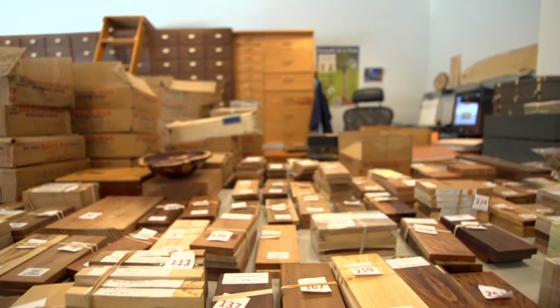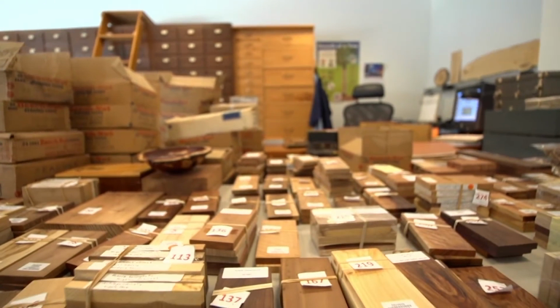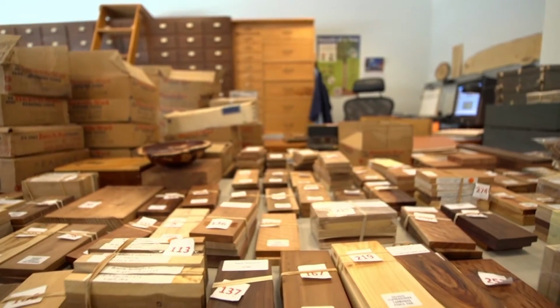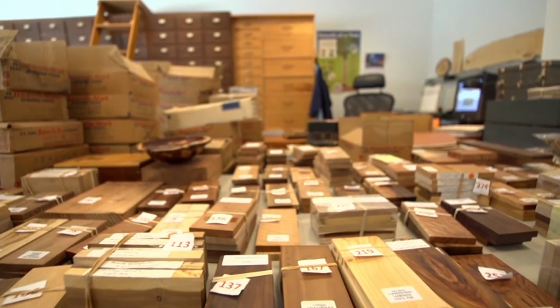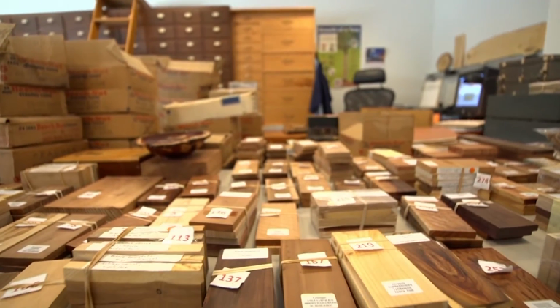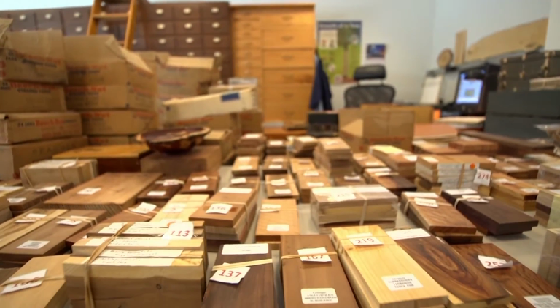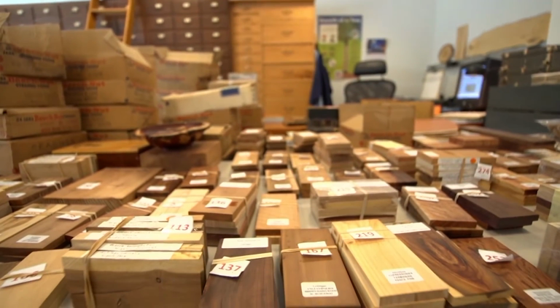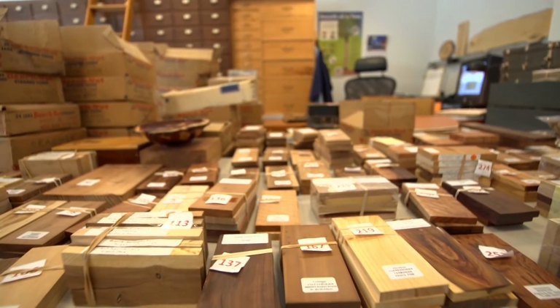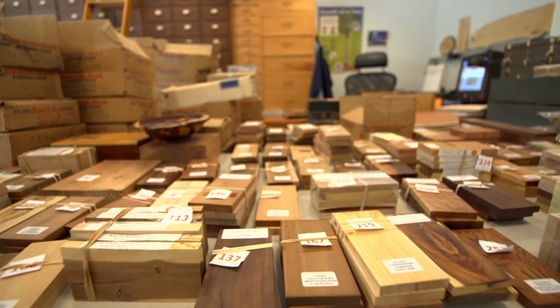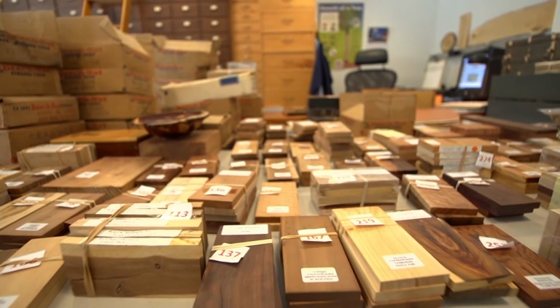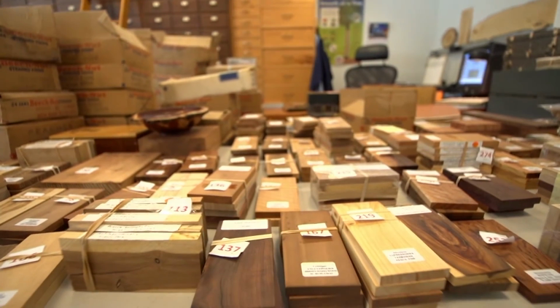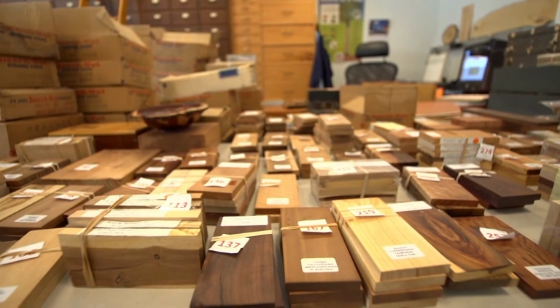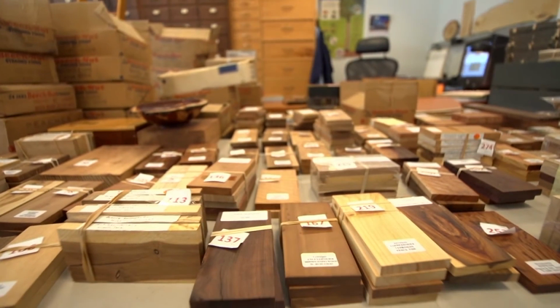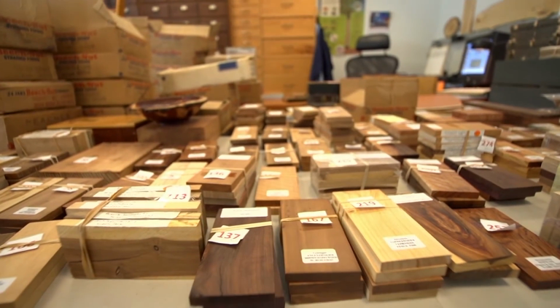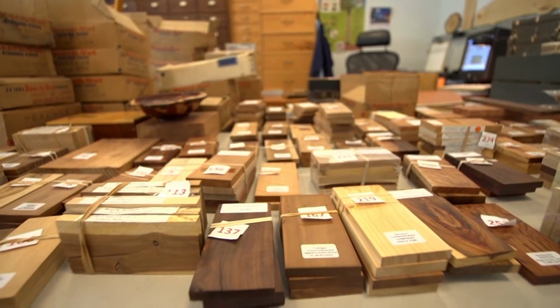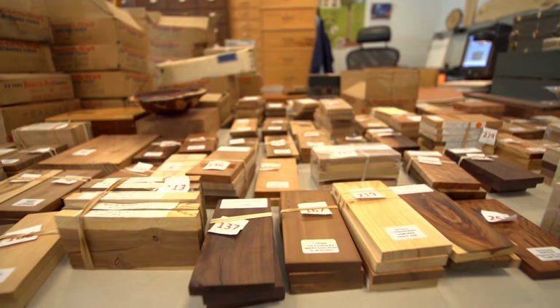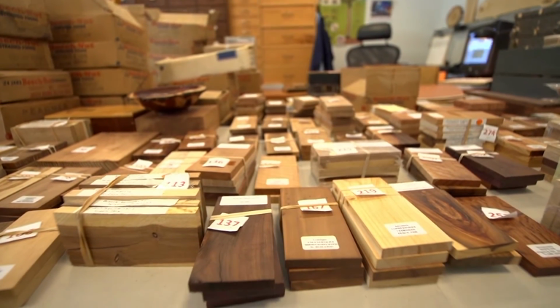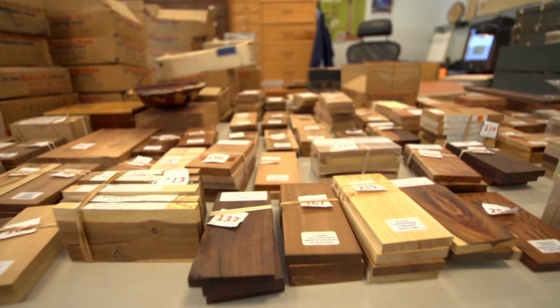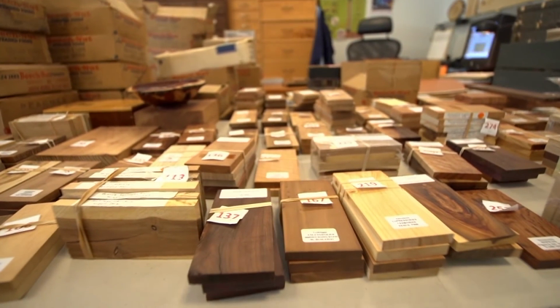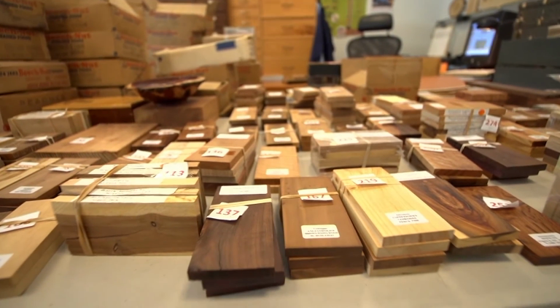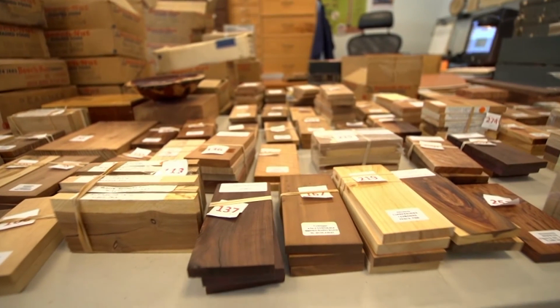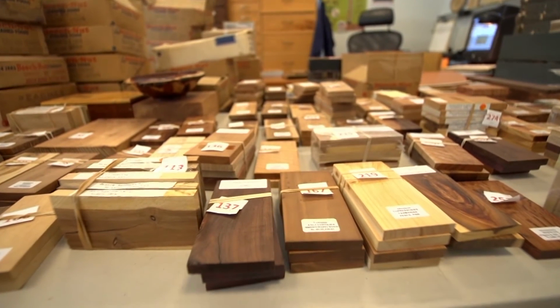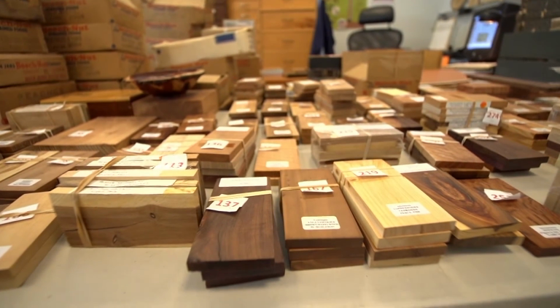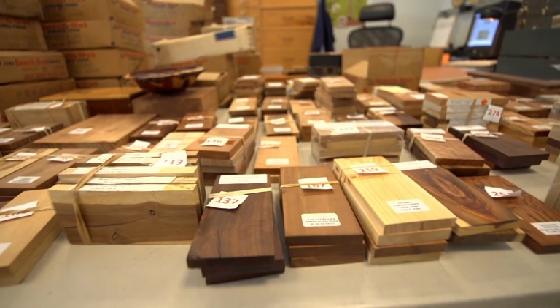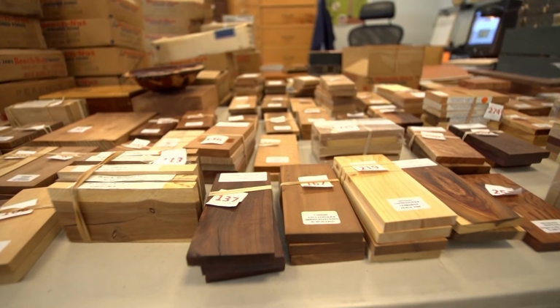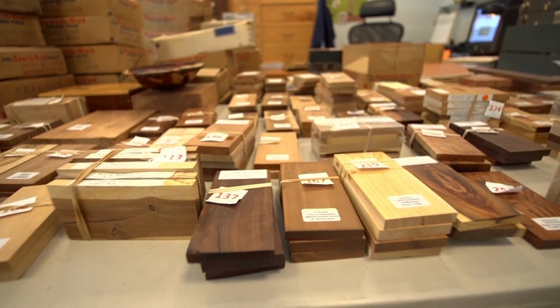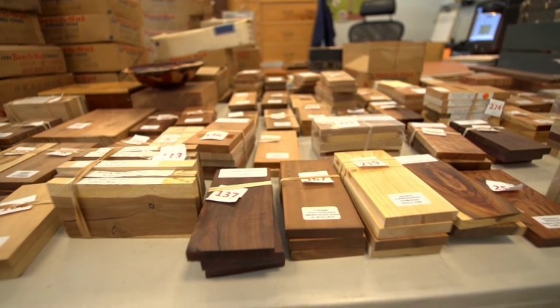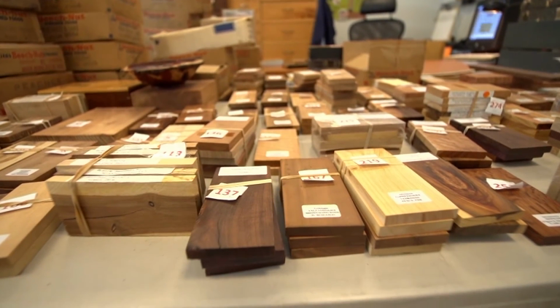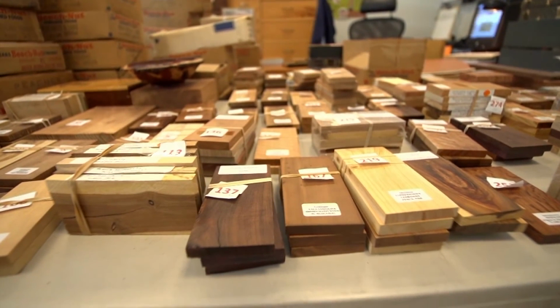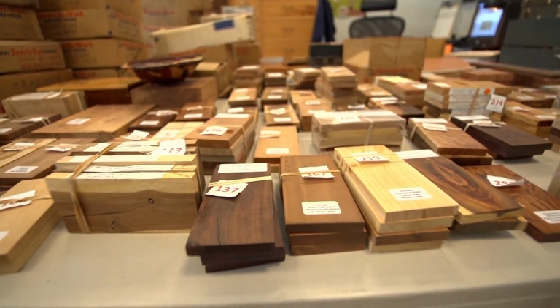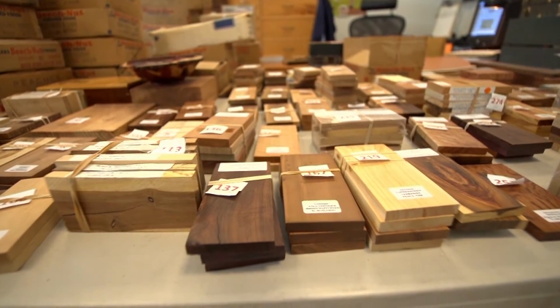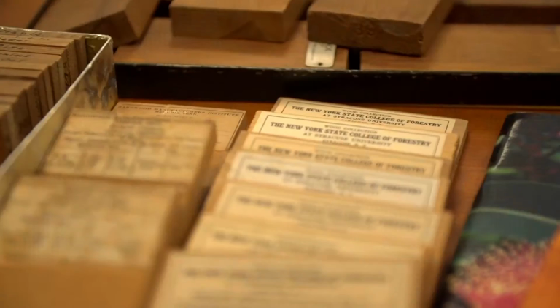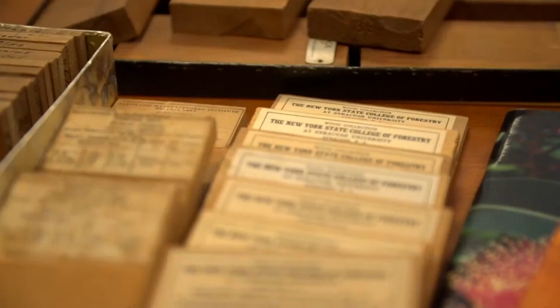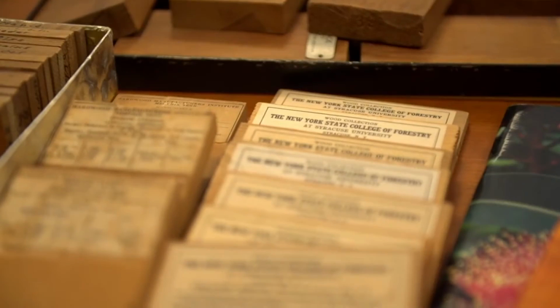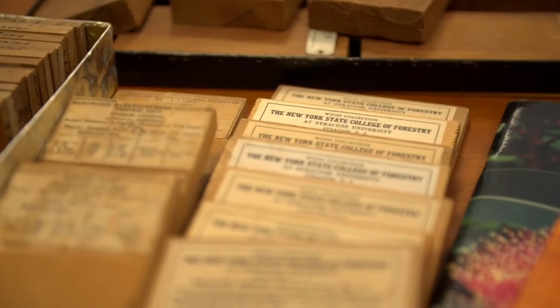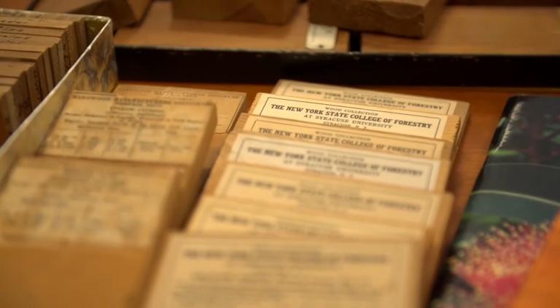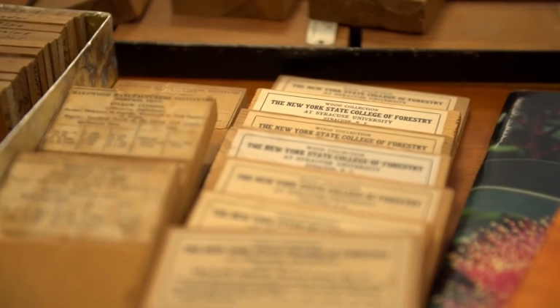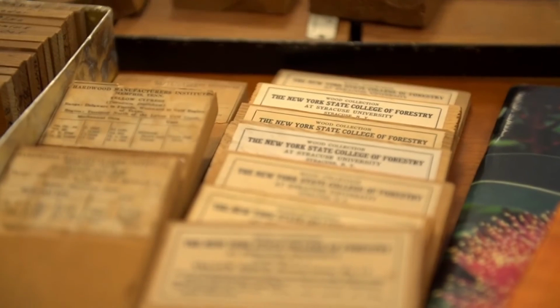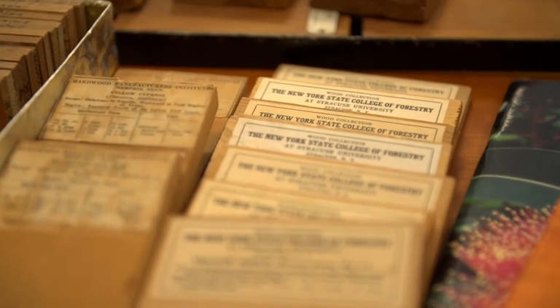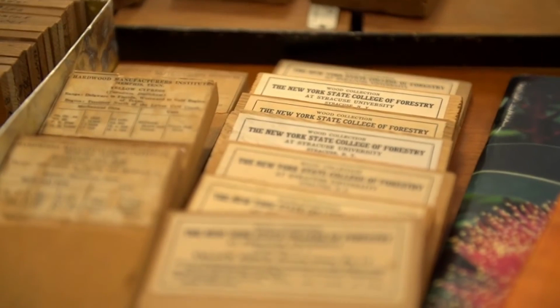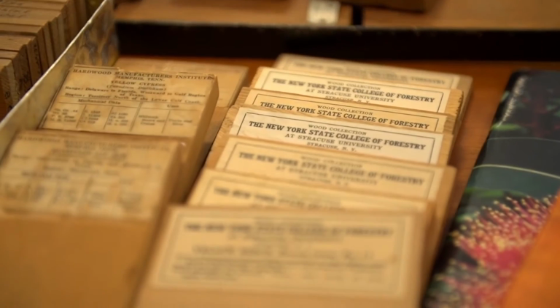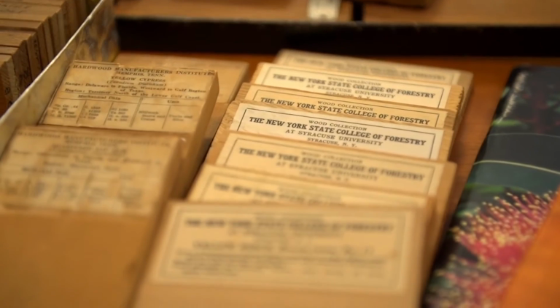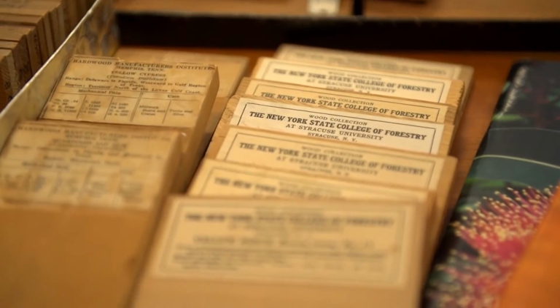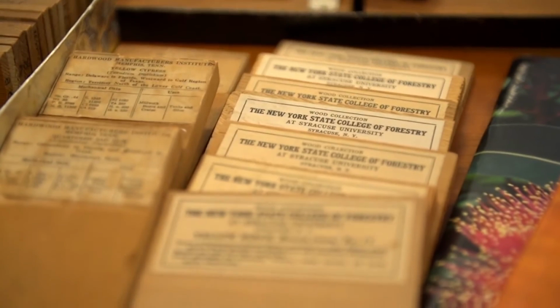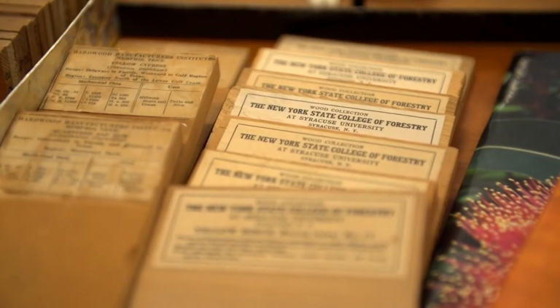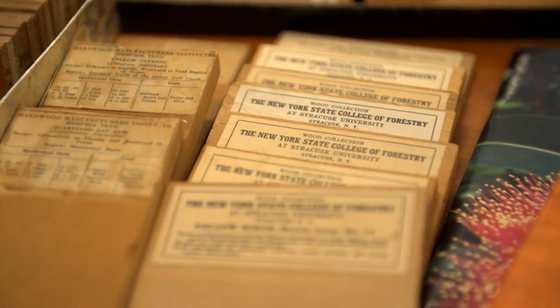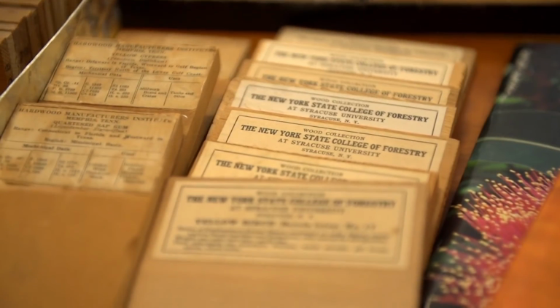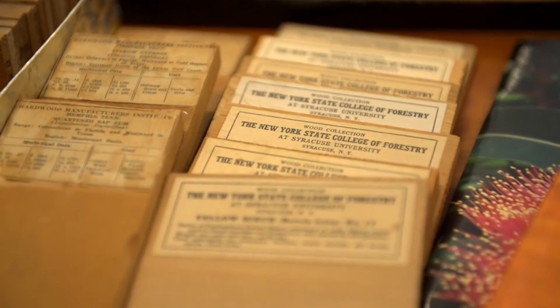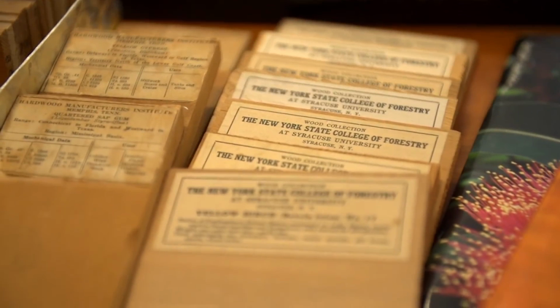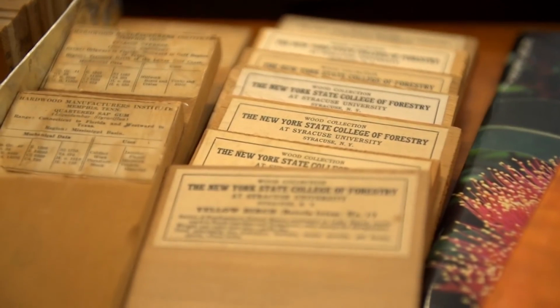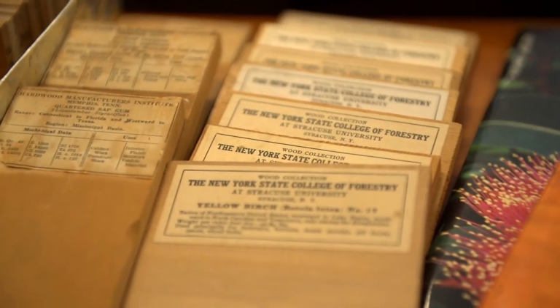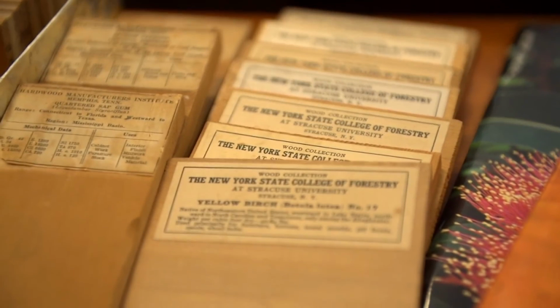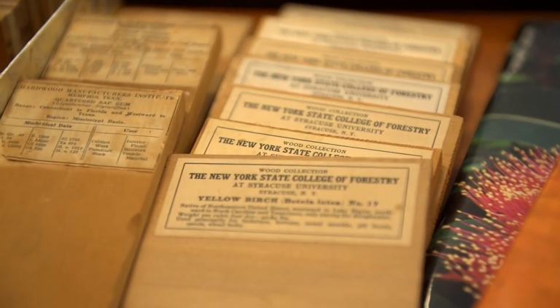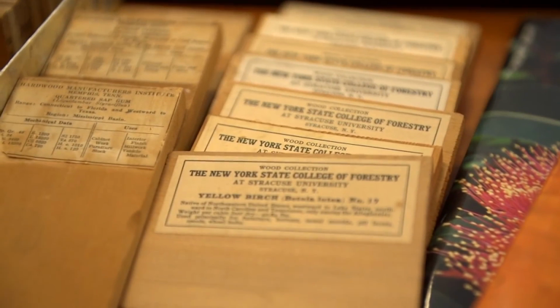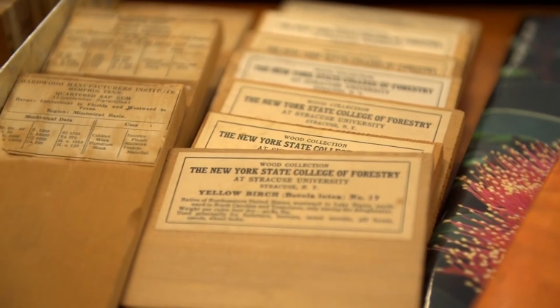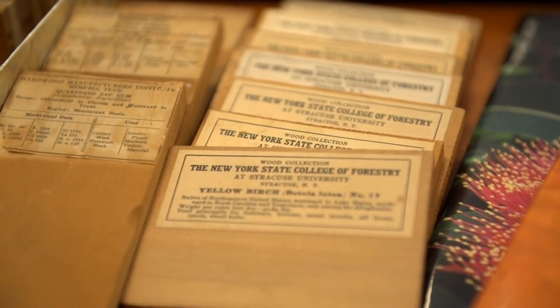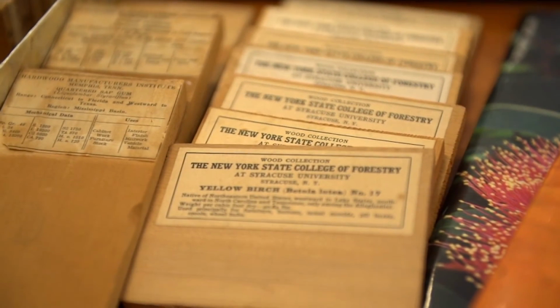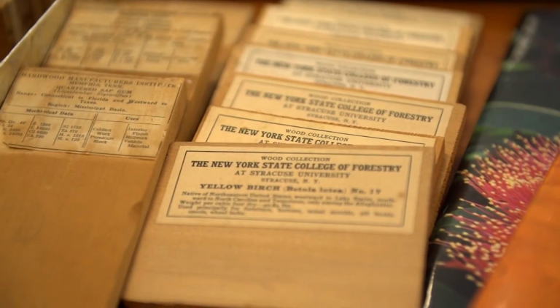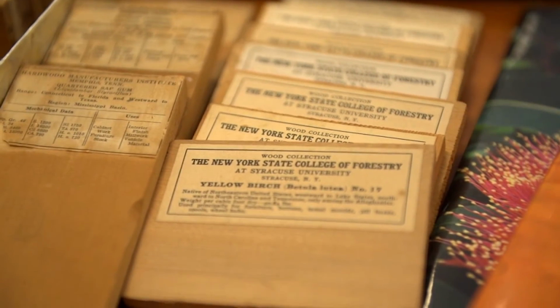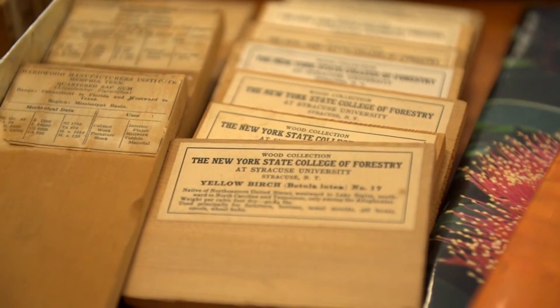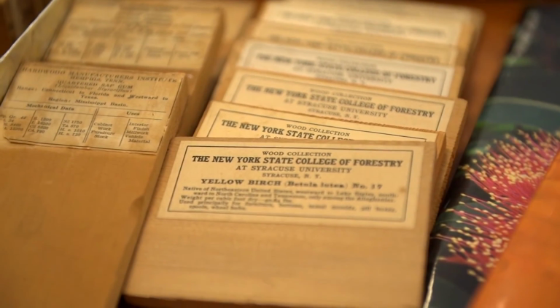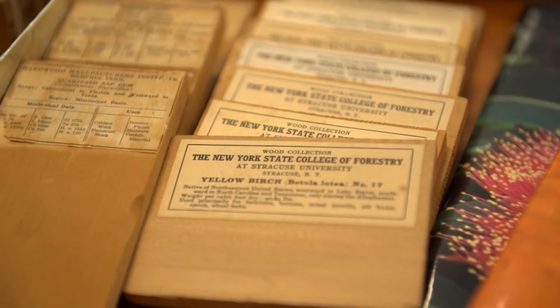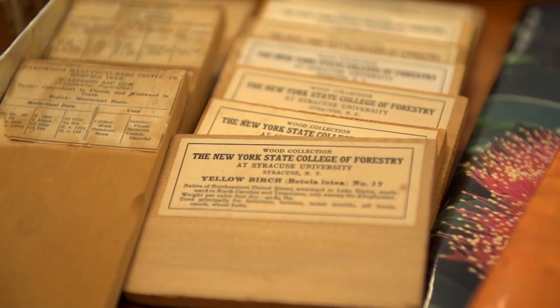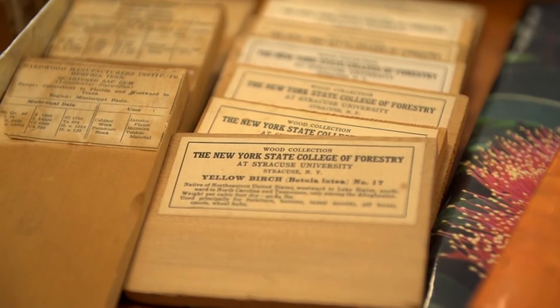A recent donation added about 6,000 samples, making this one of the largest university collections in the country.